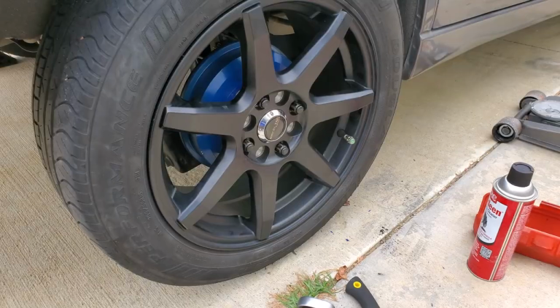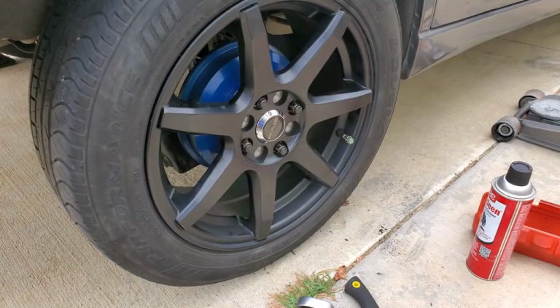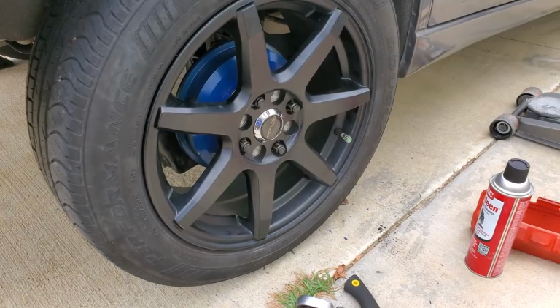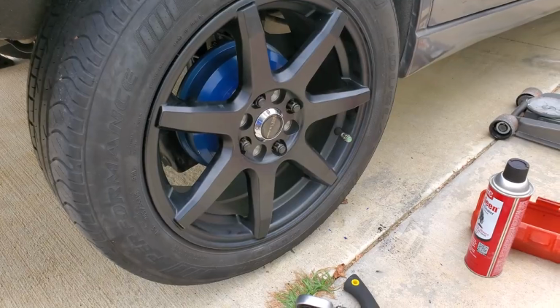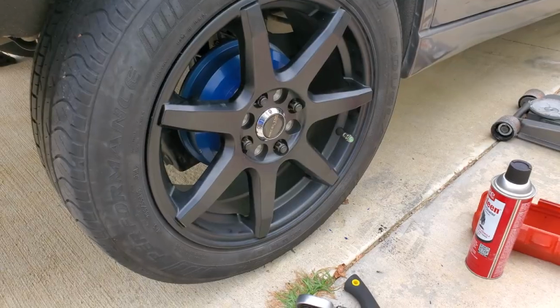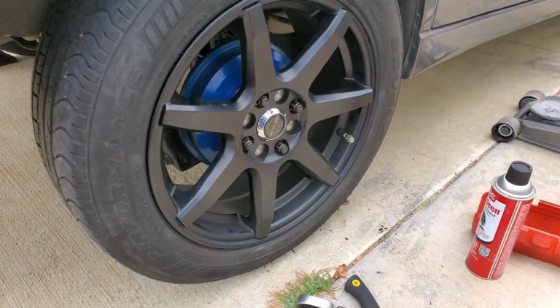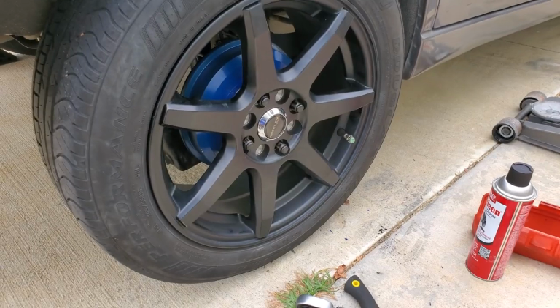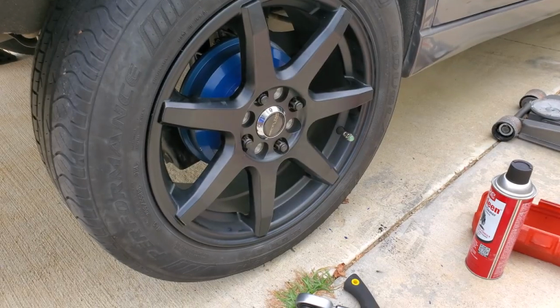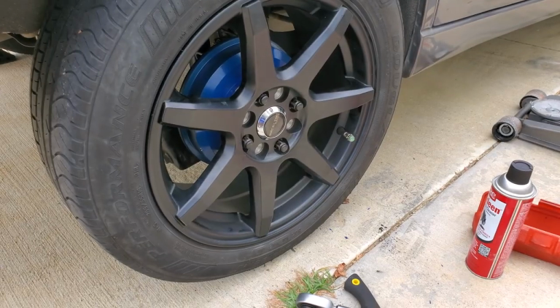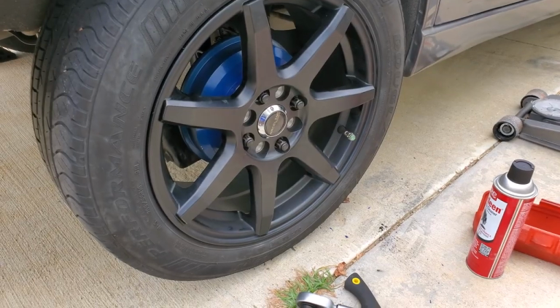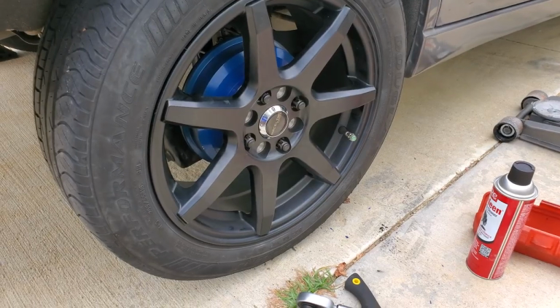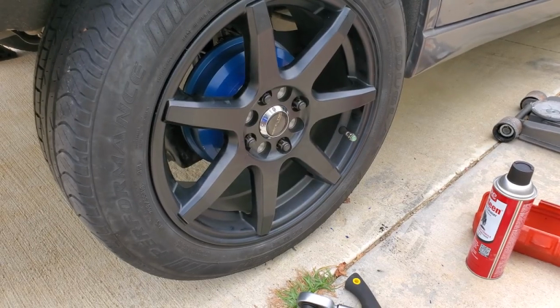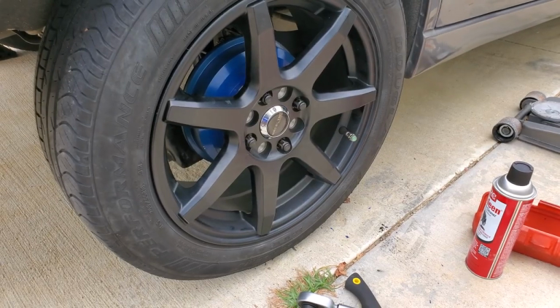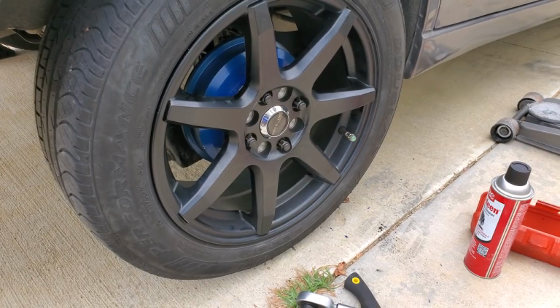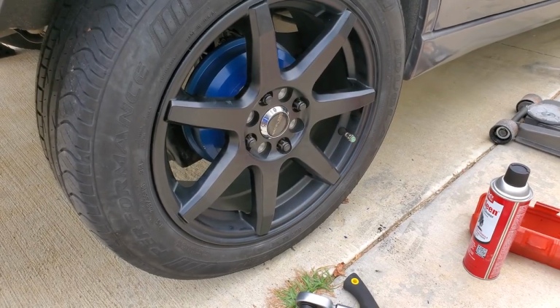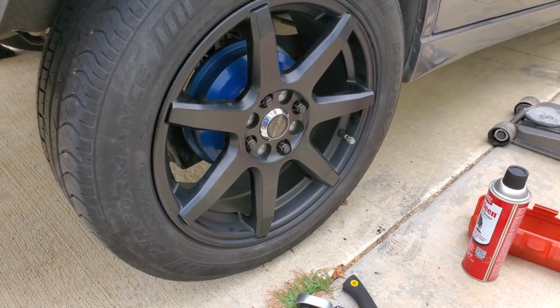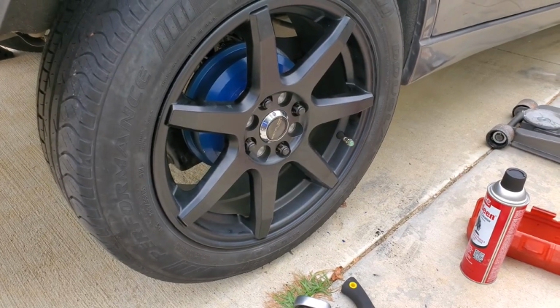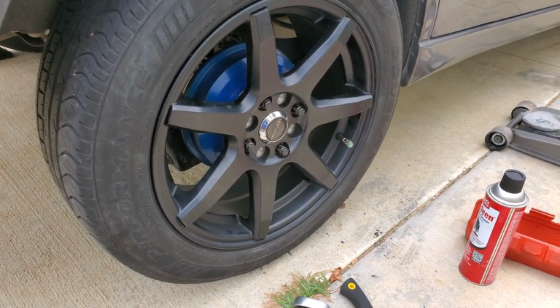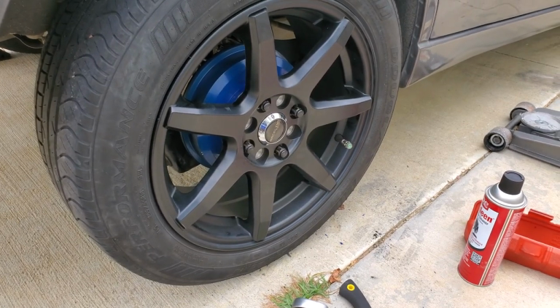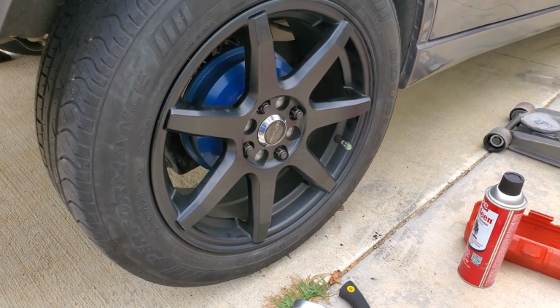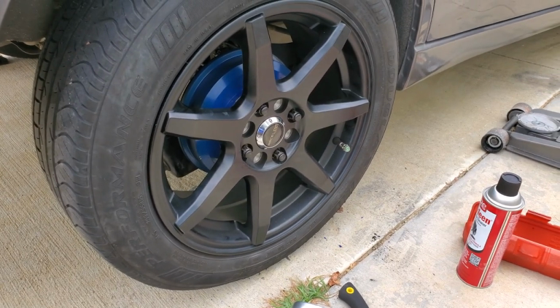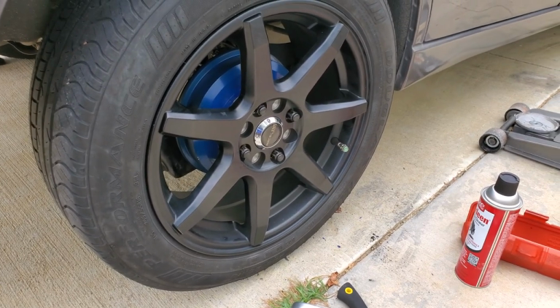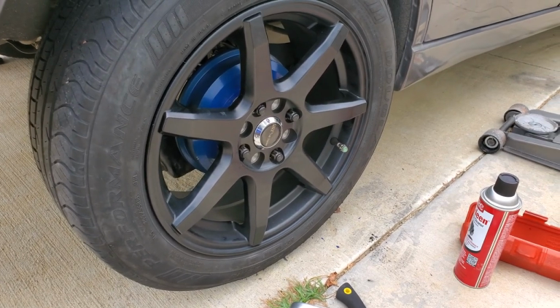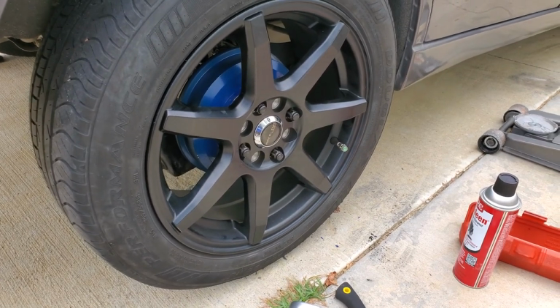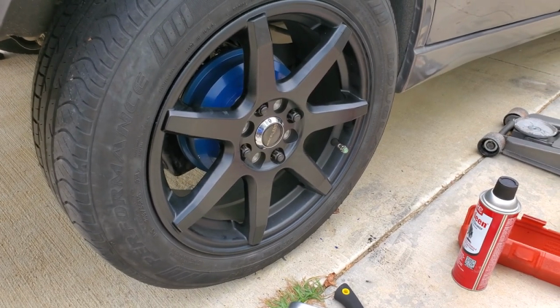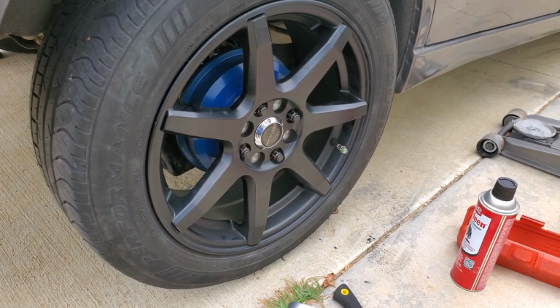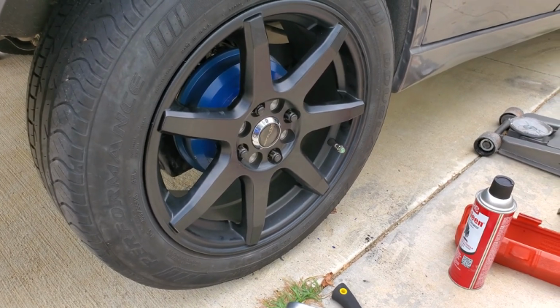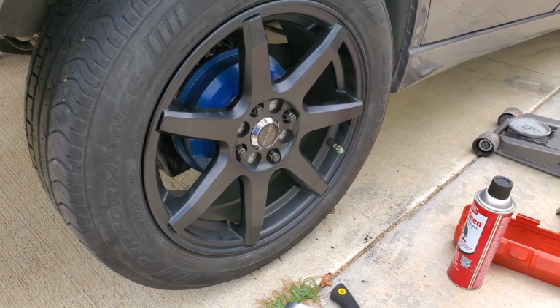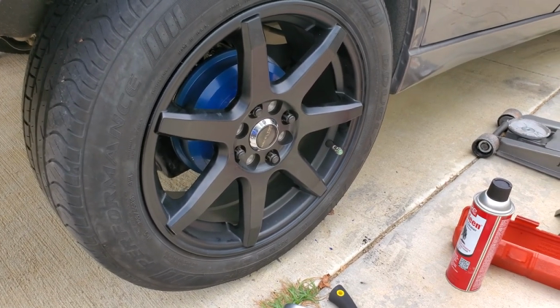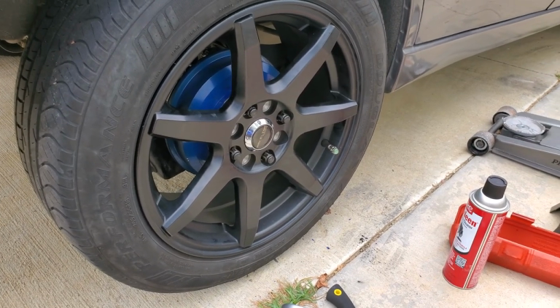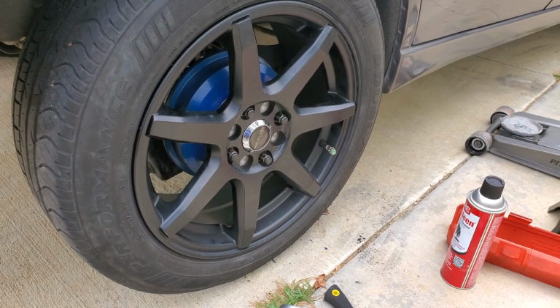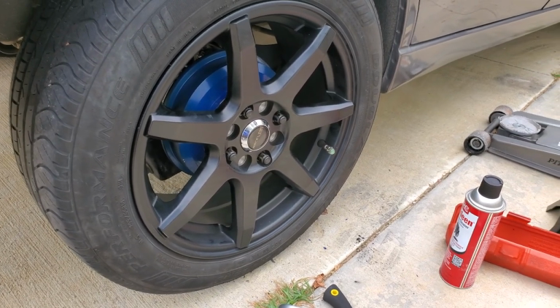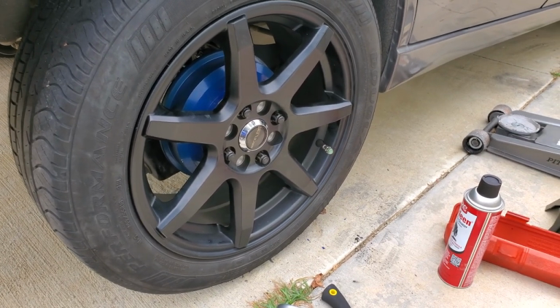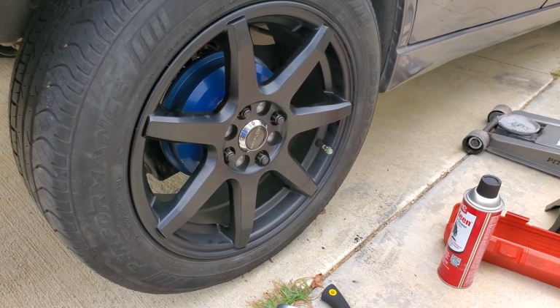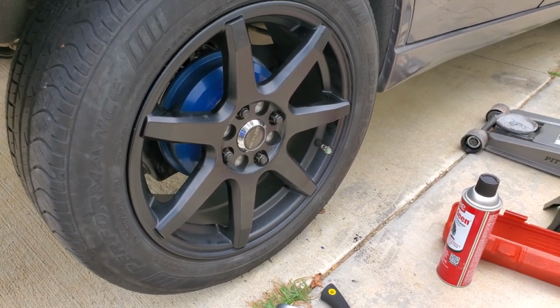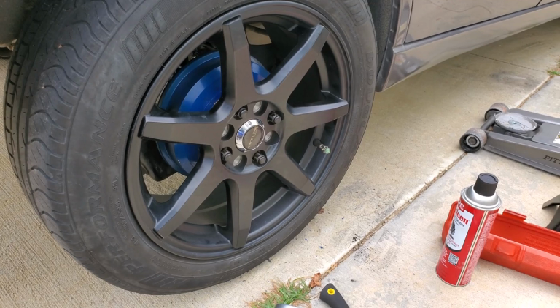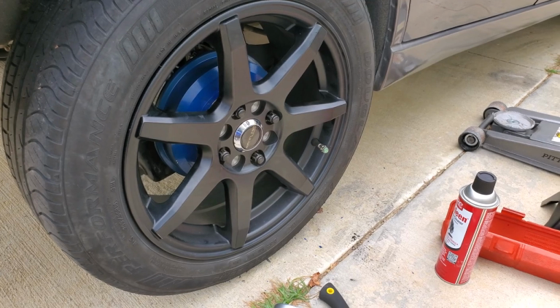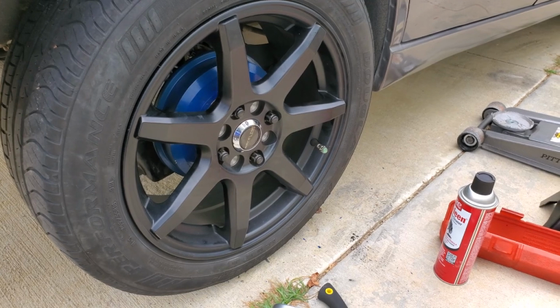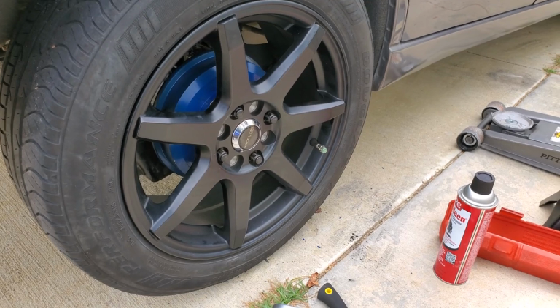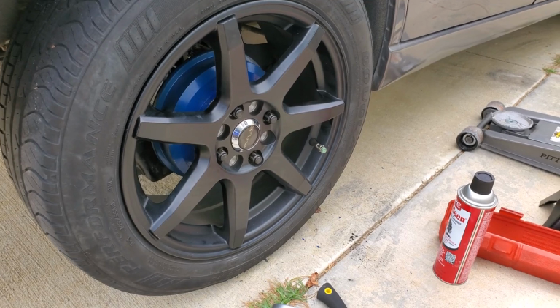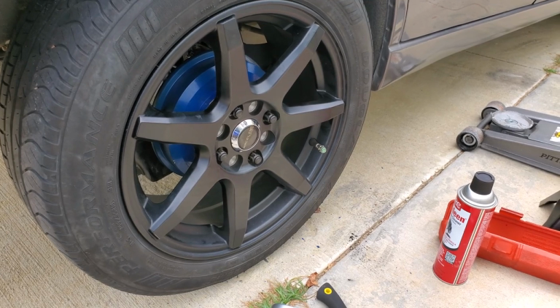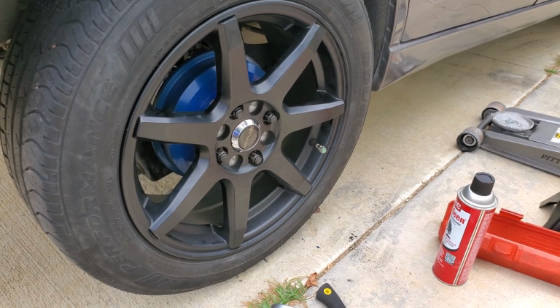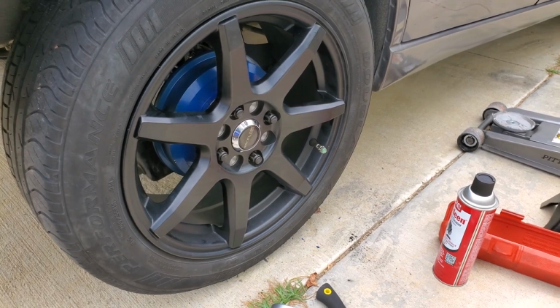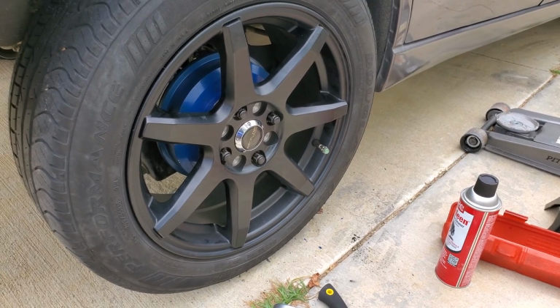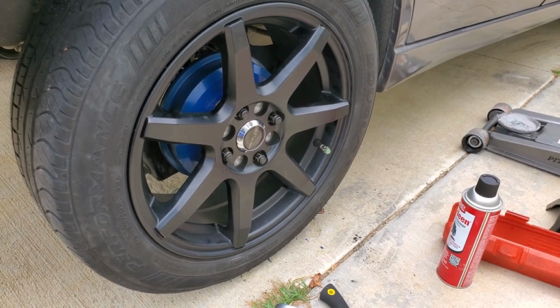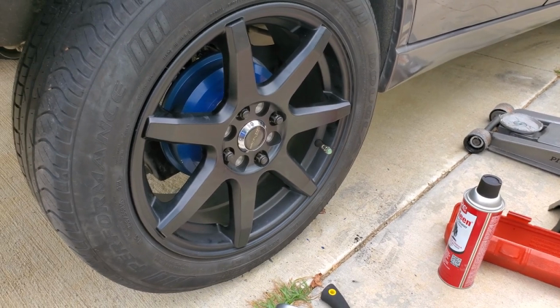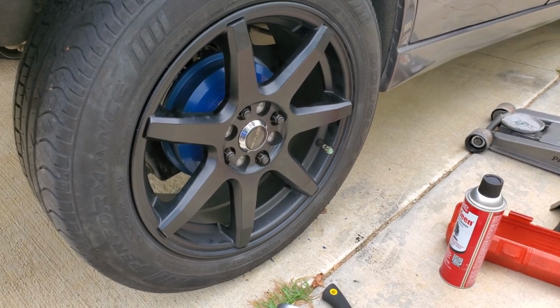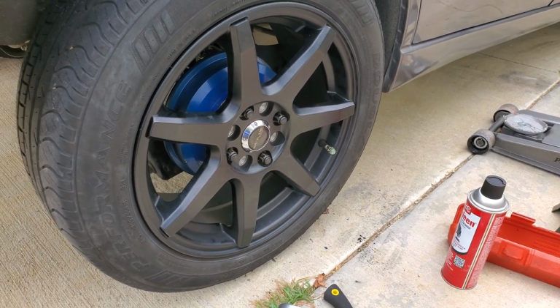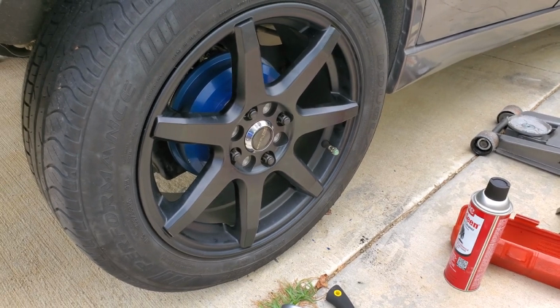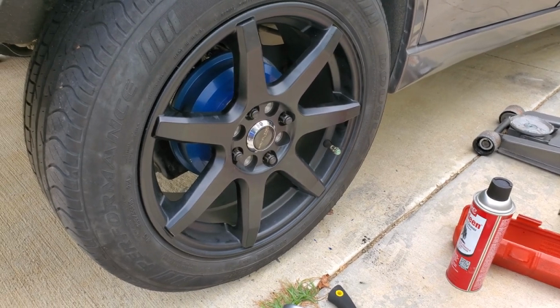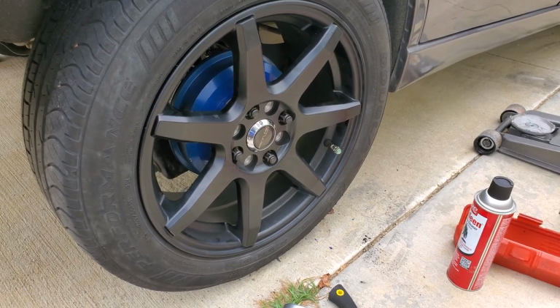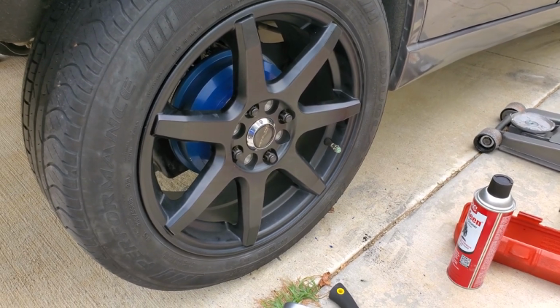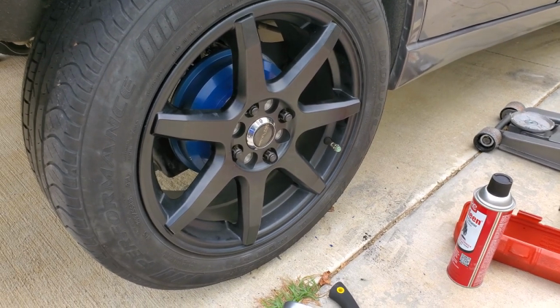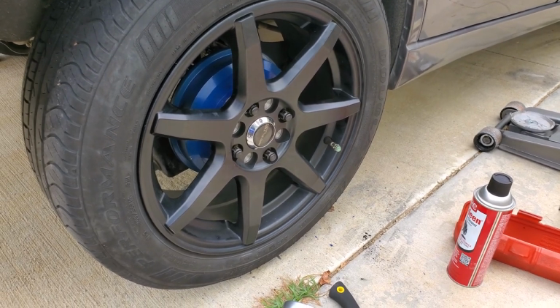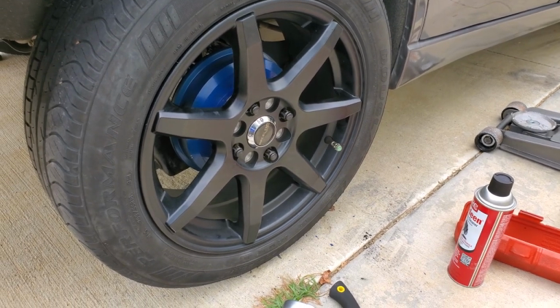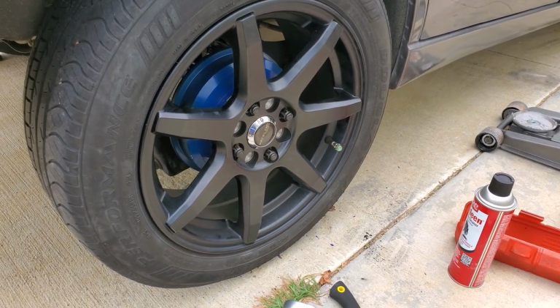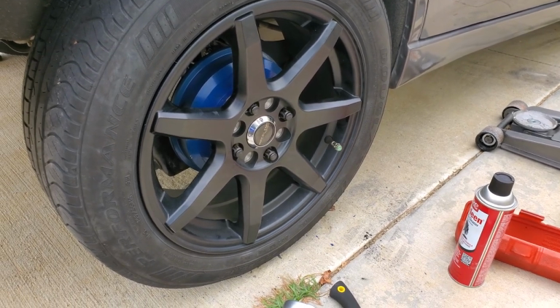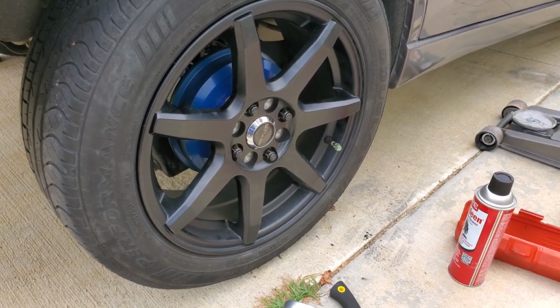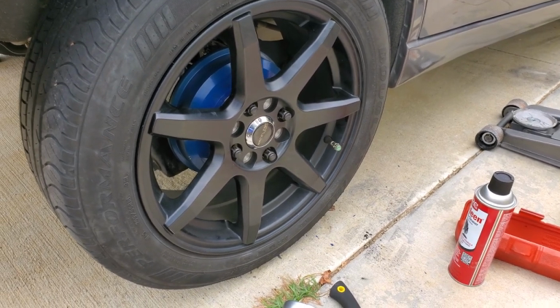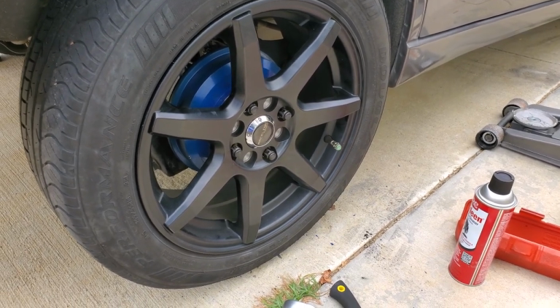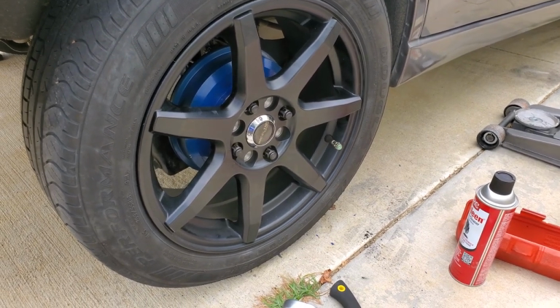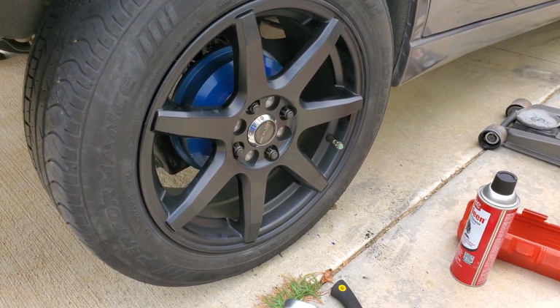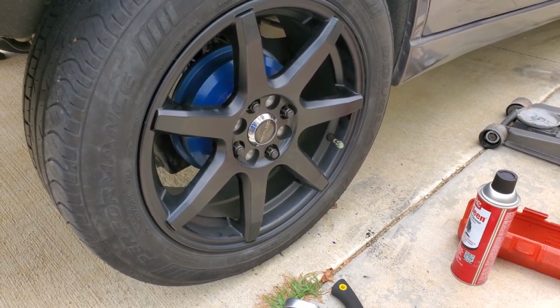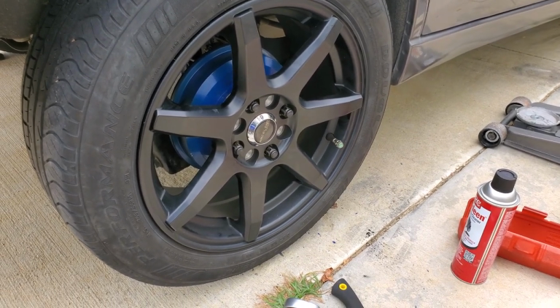With the car now torqued down to spec and the tires all torqued, we're going to go drive and see if it still makes that noise.